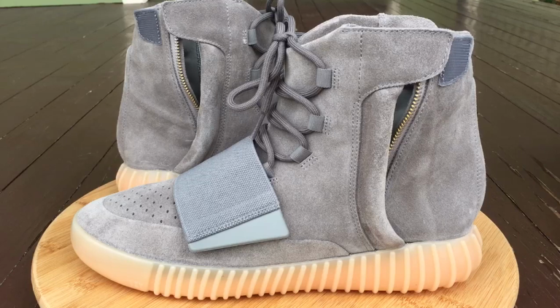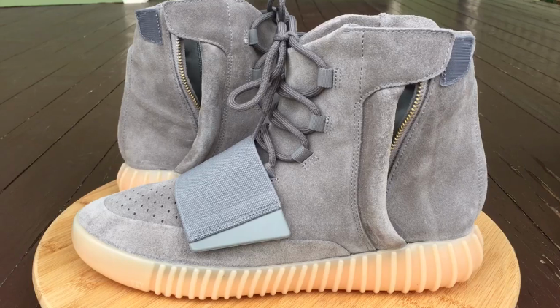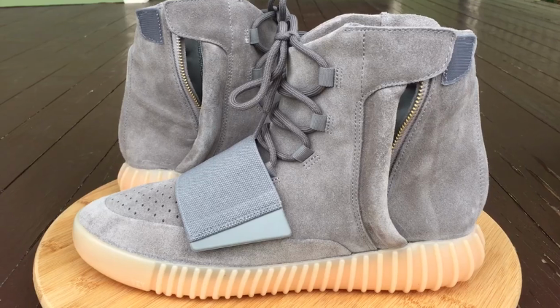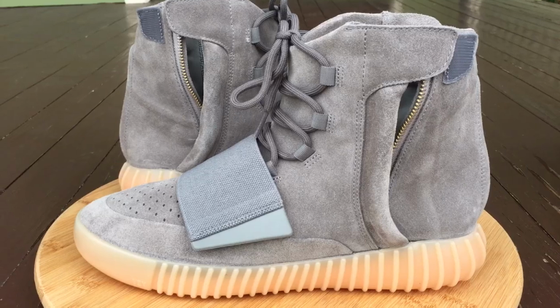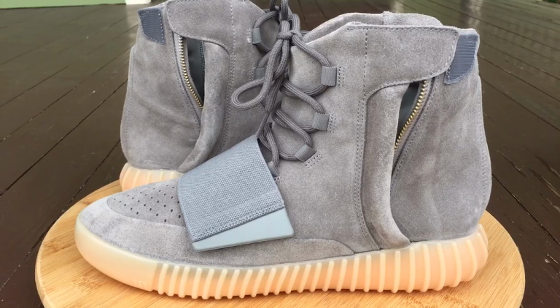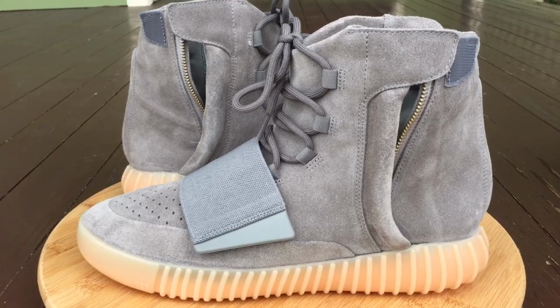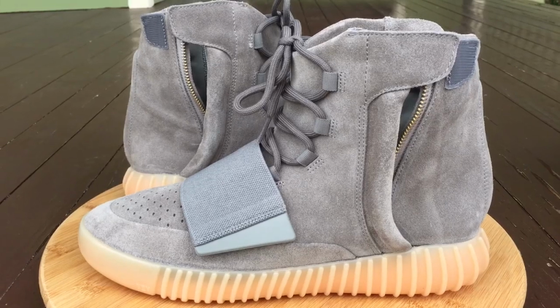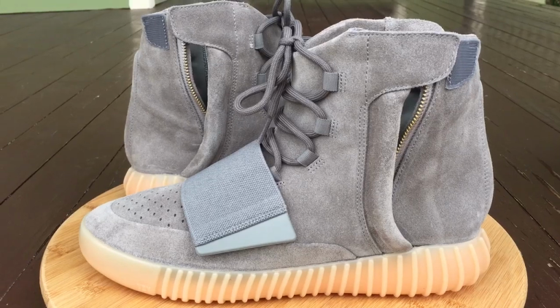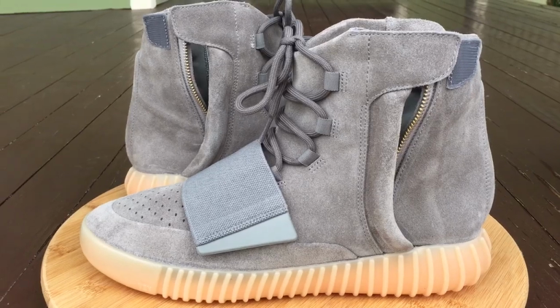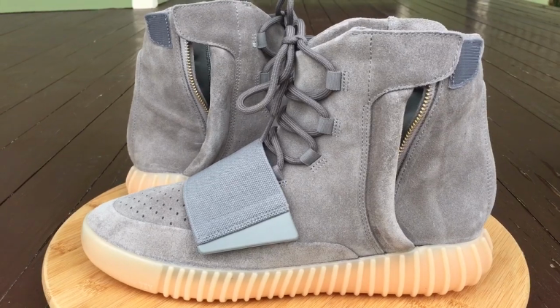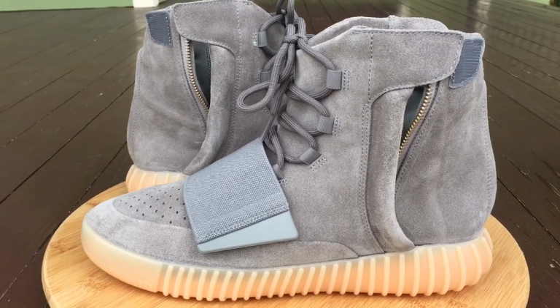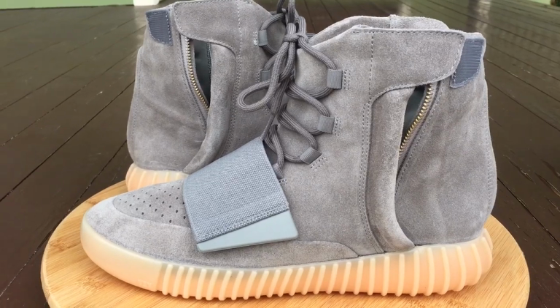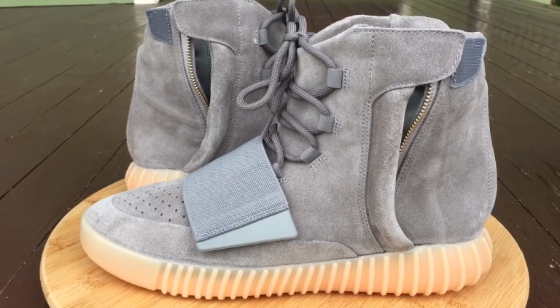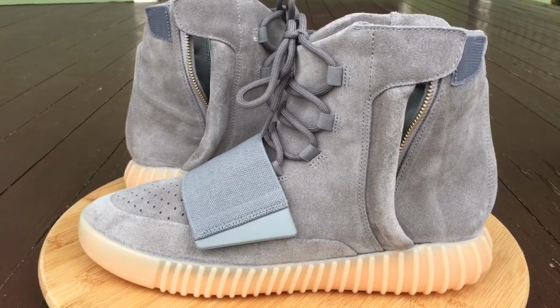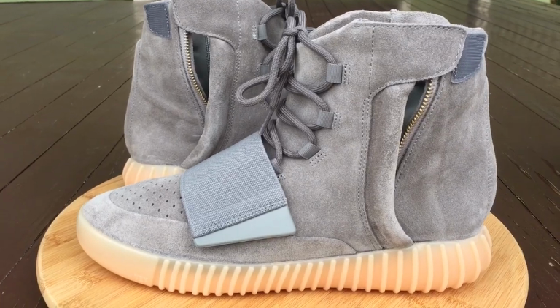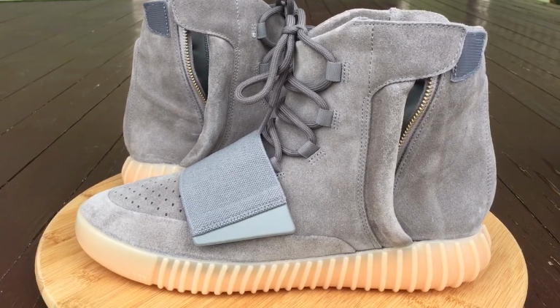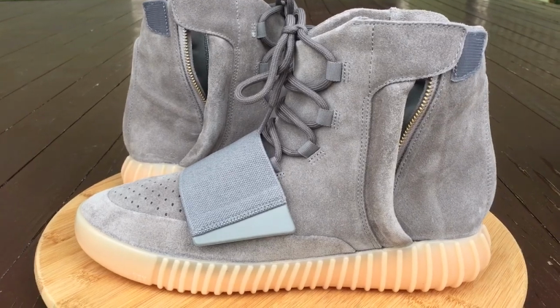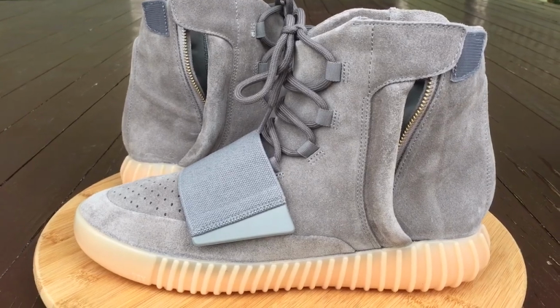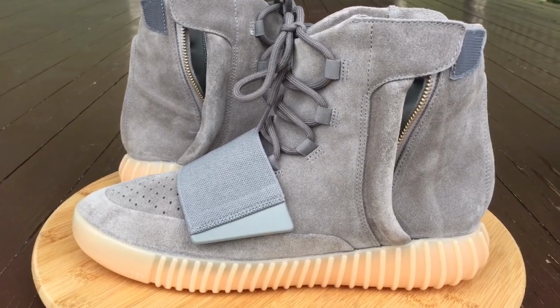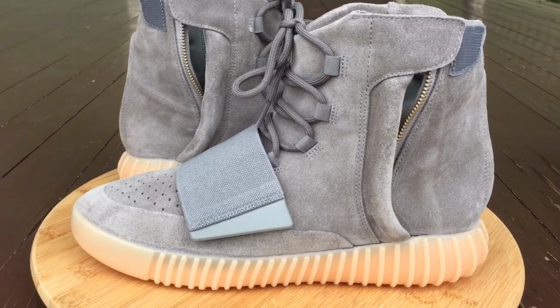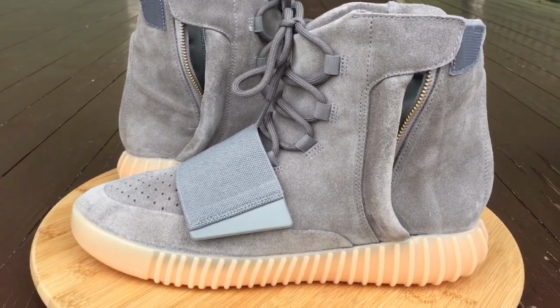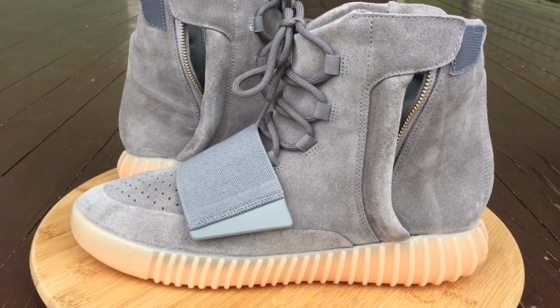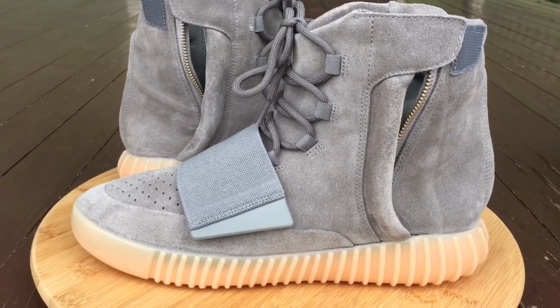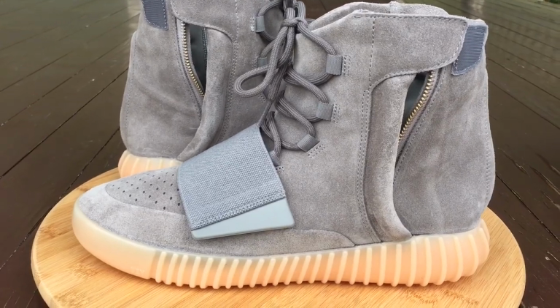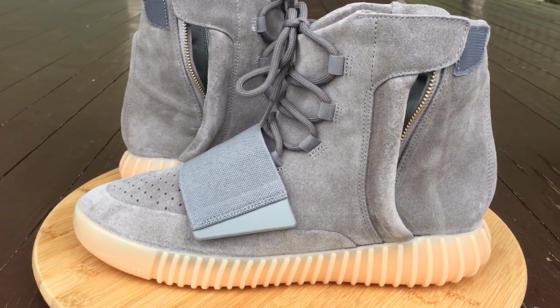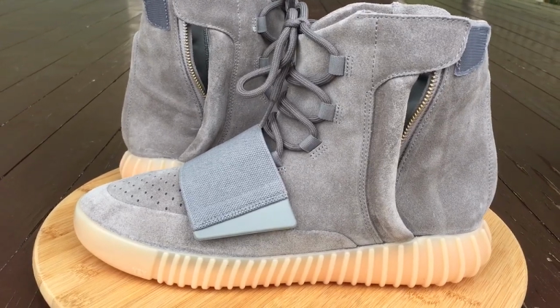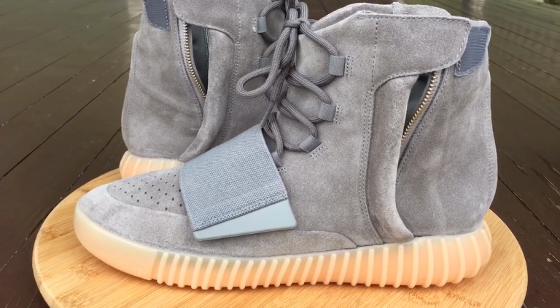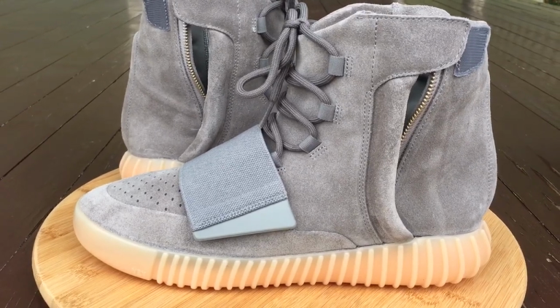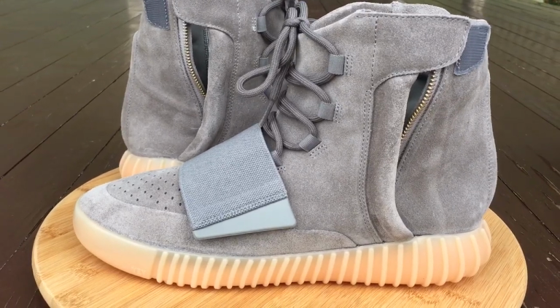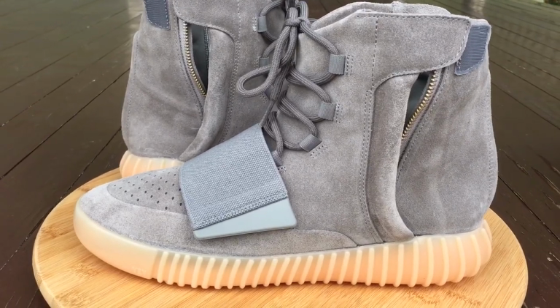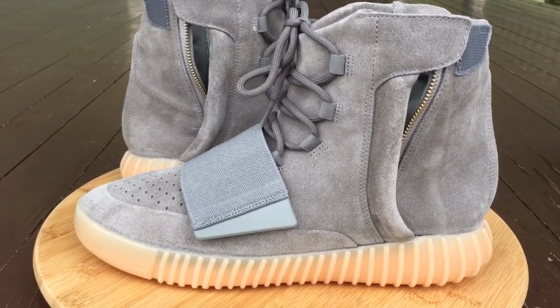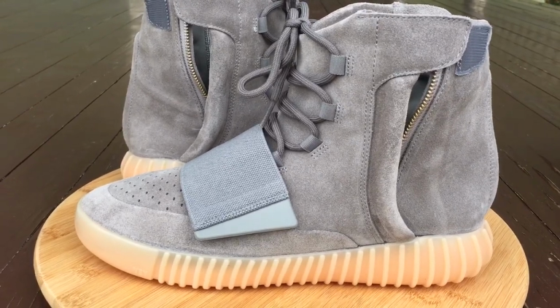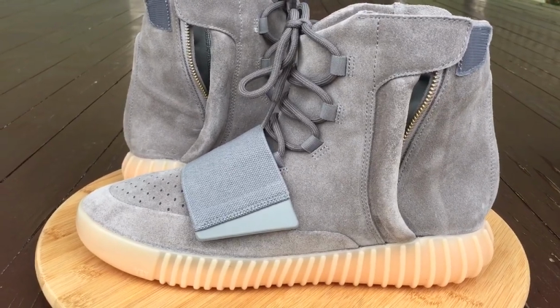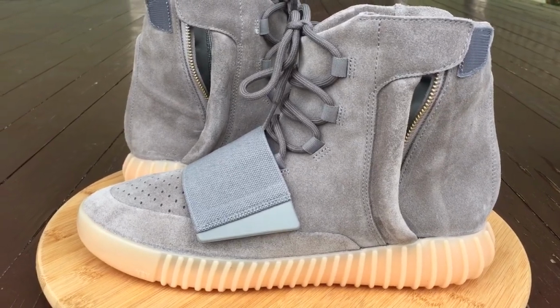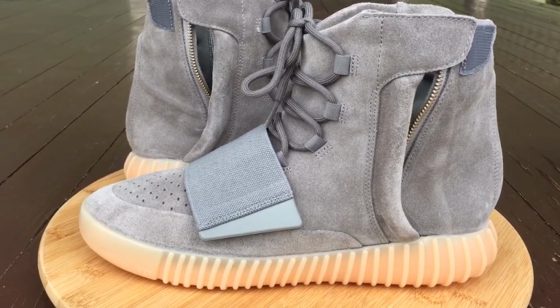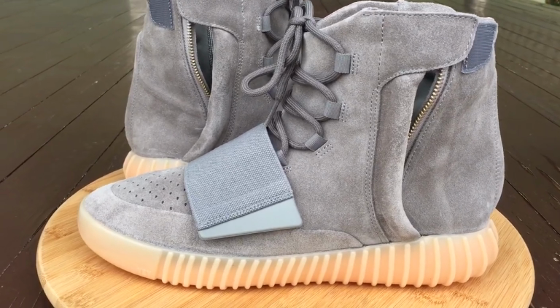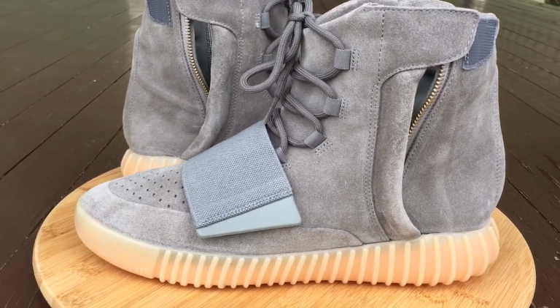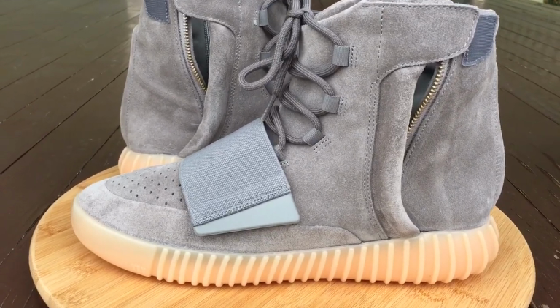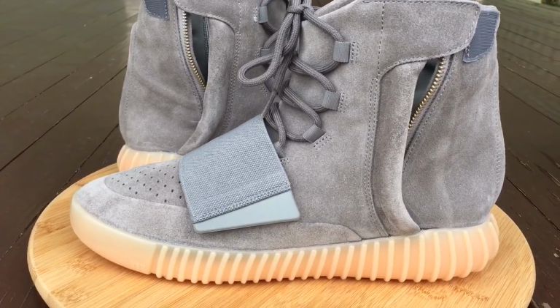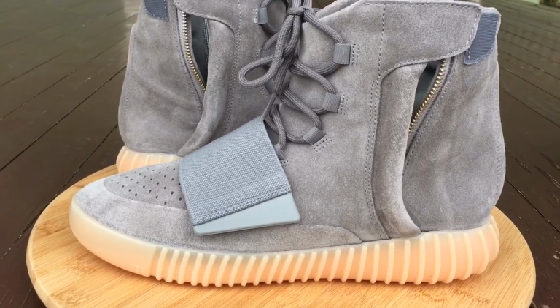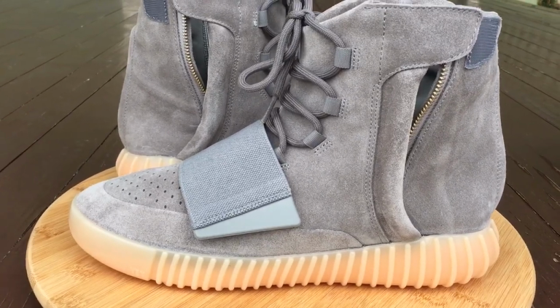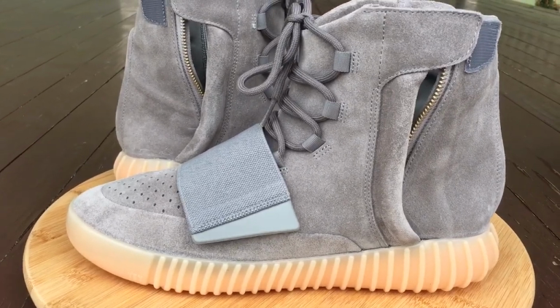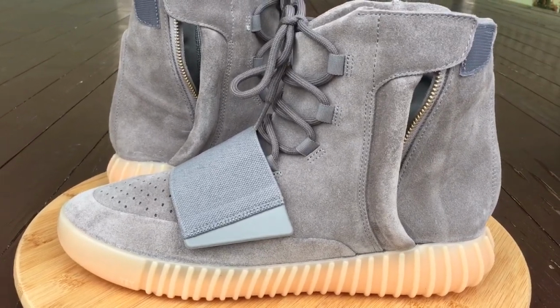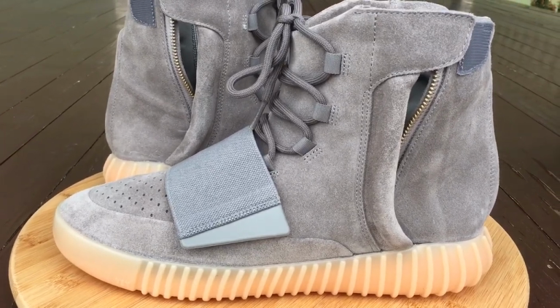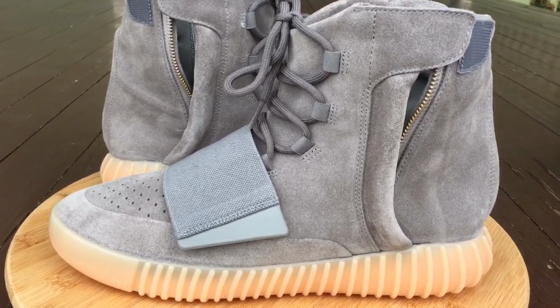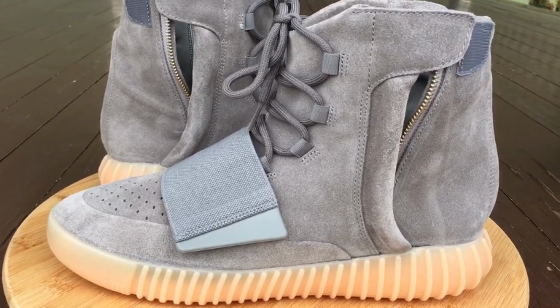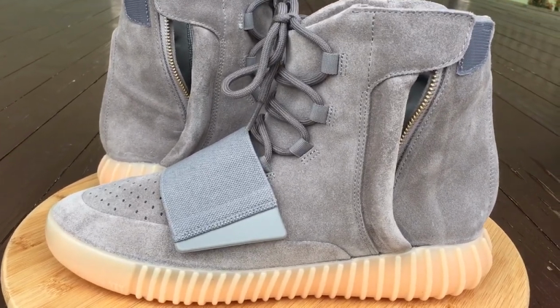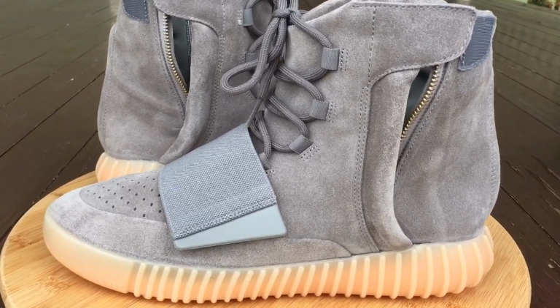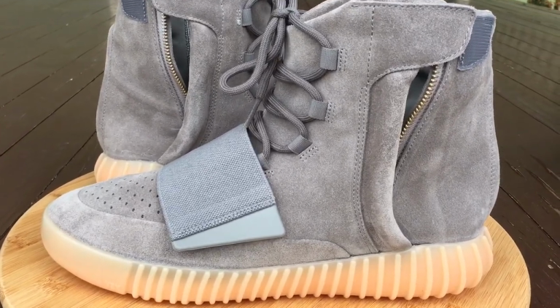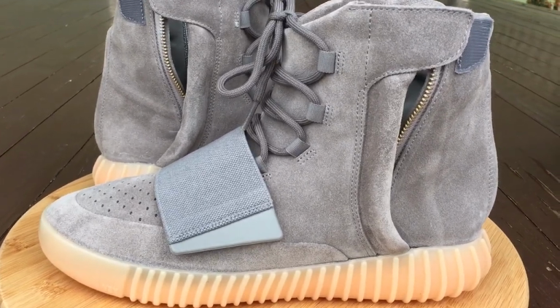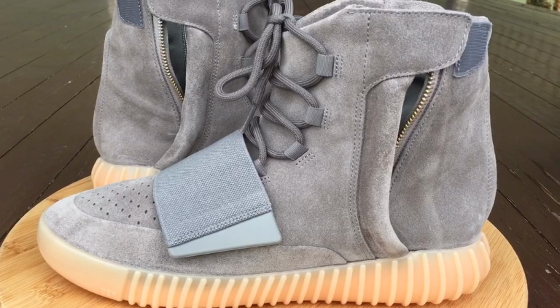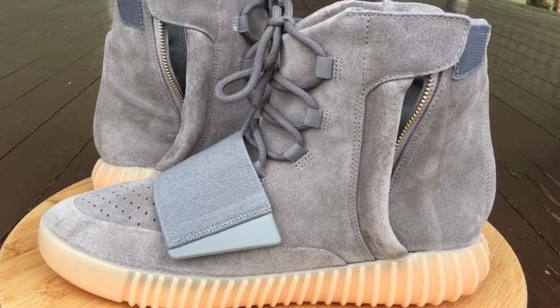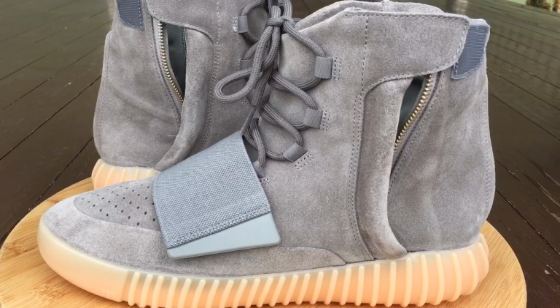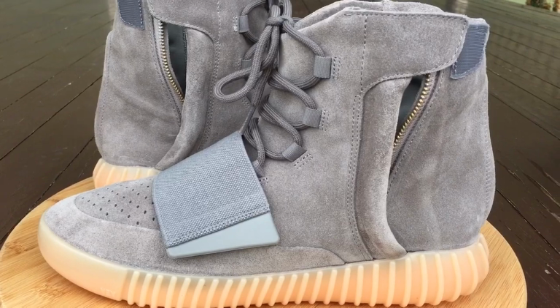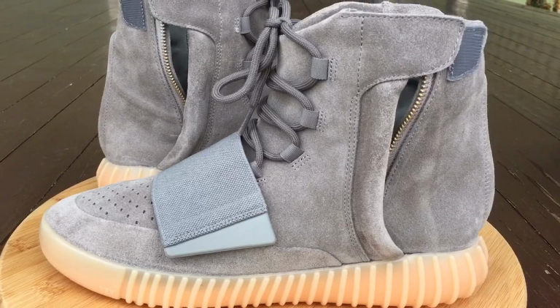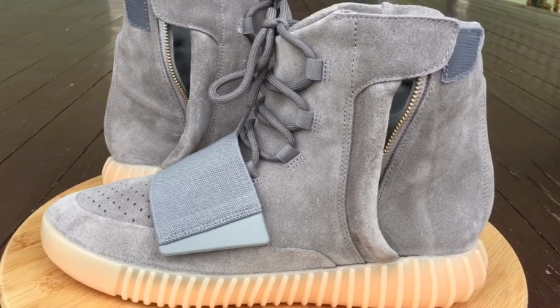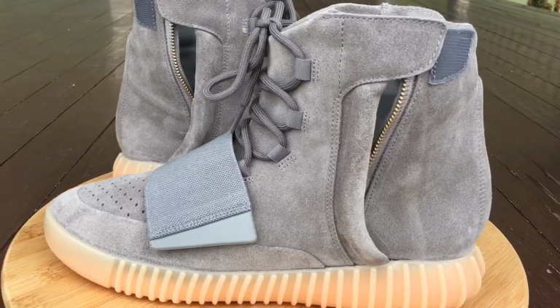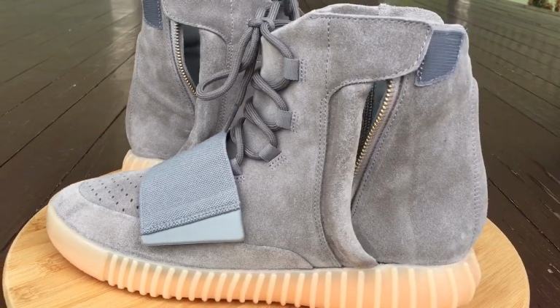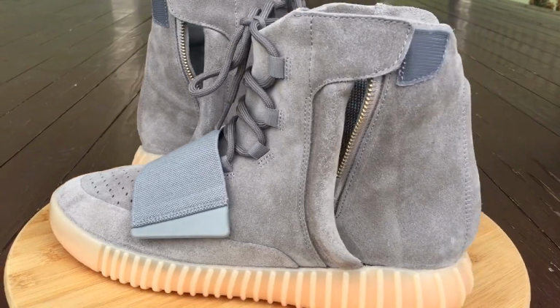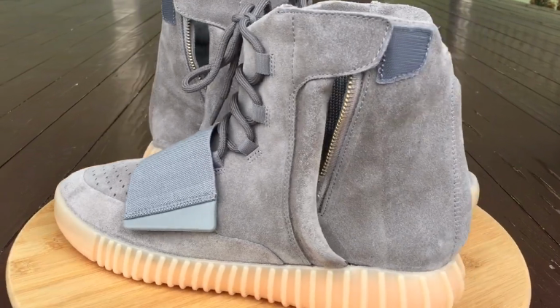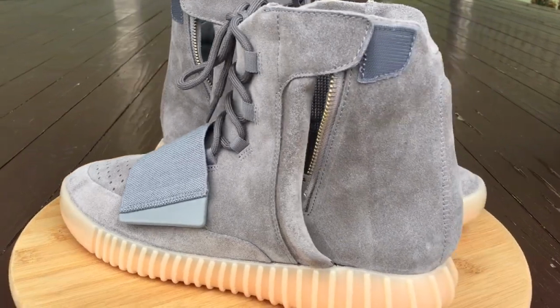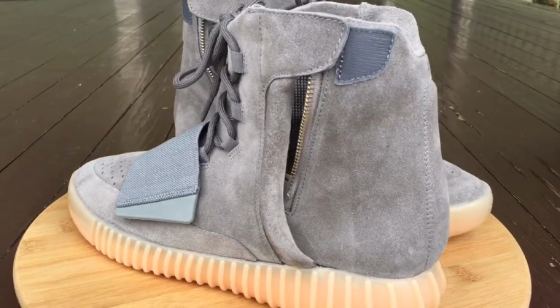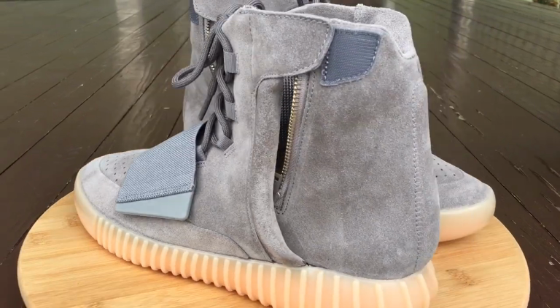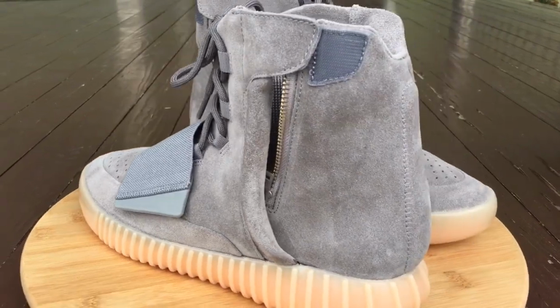What's going on YouTube fam? Today I'm going to give you a quick look at the gray and gum Yeezy 750.